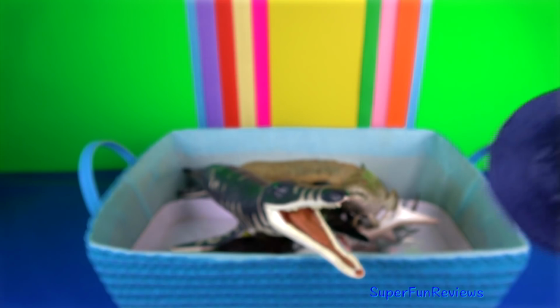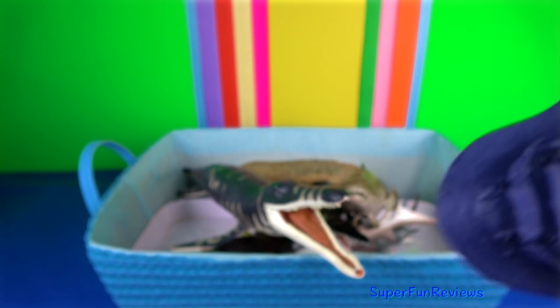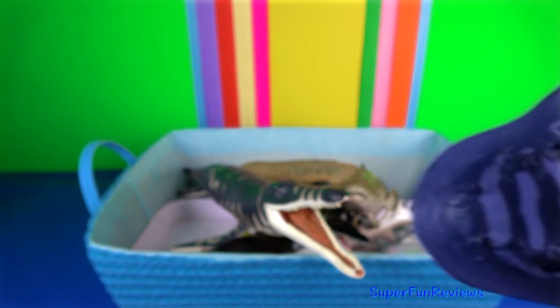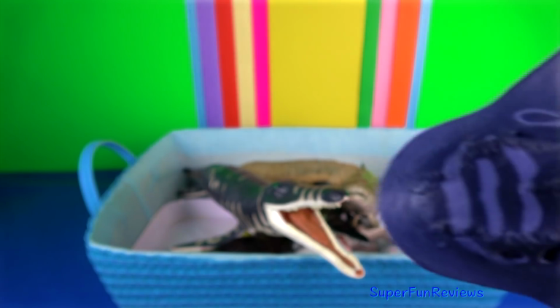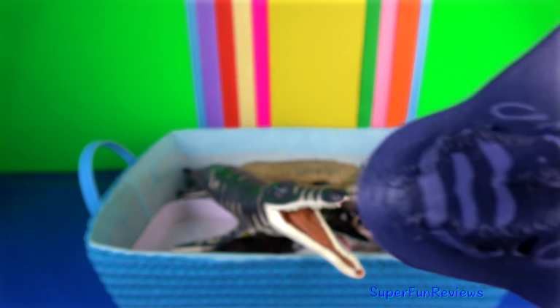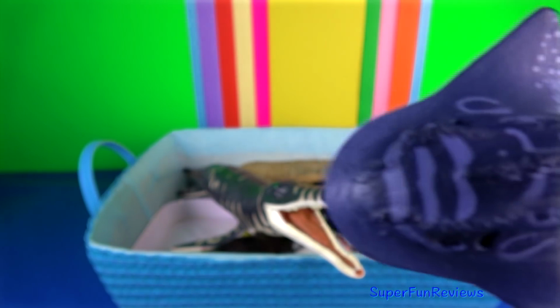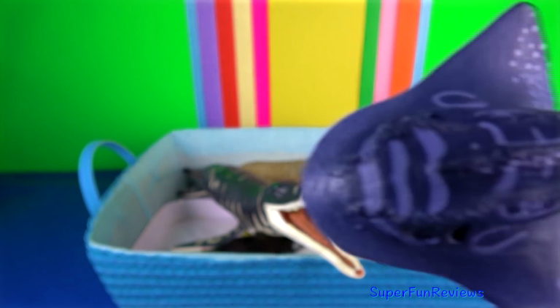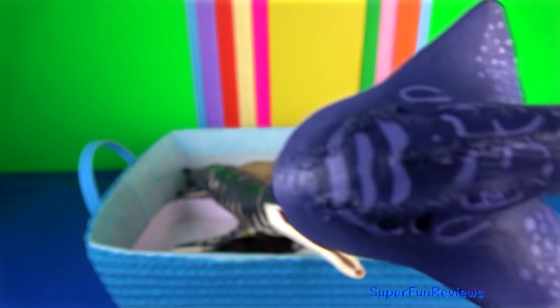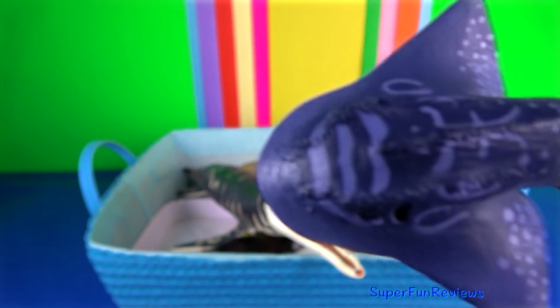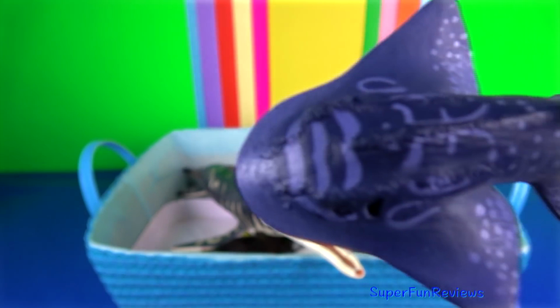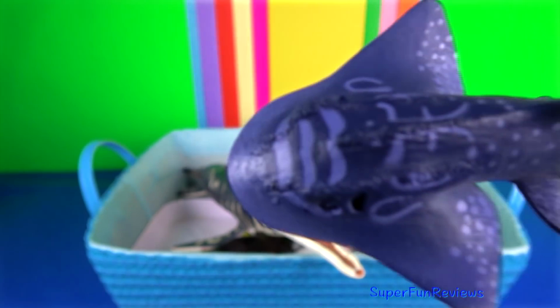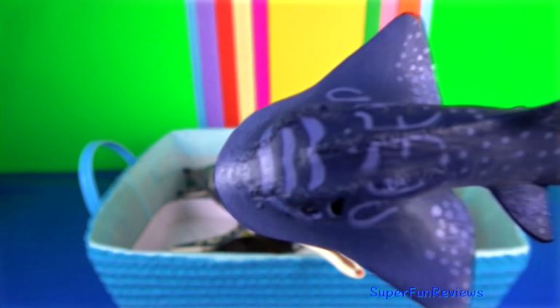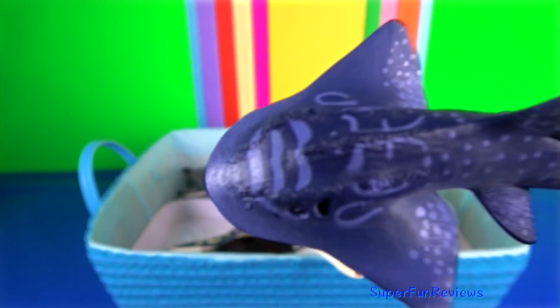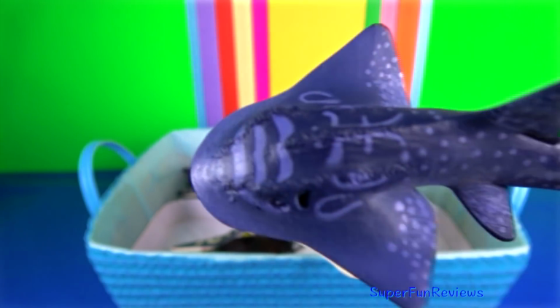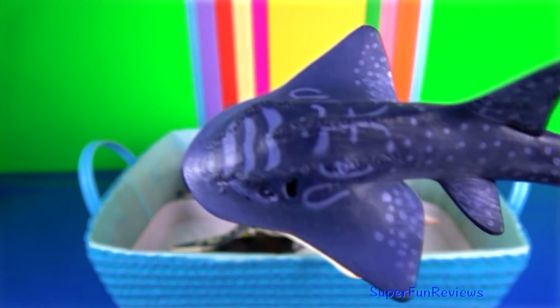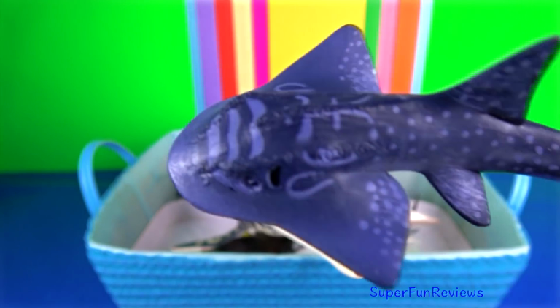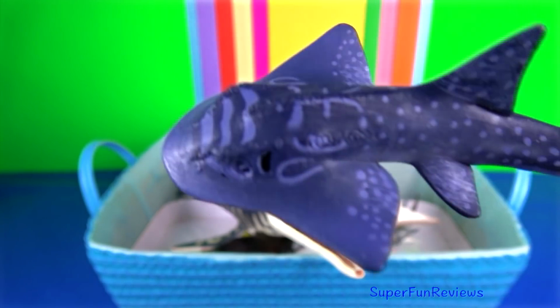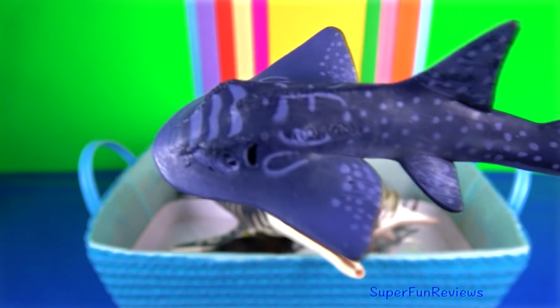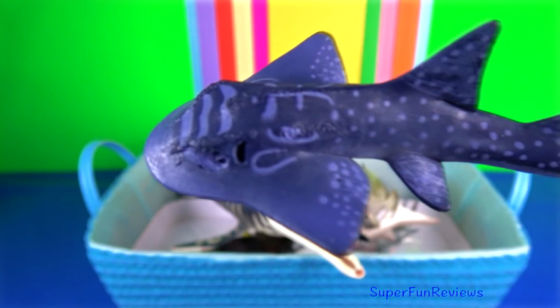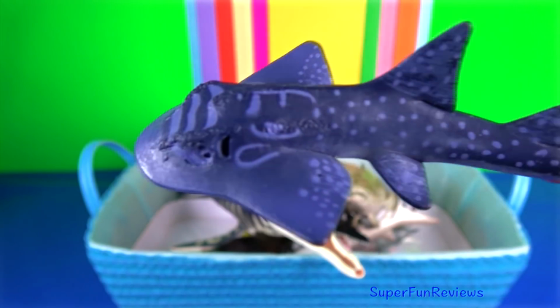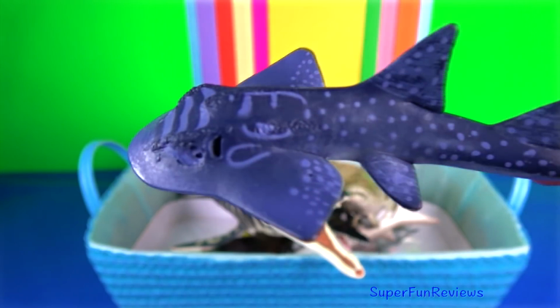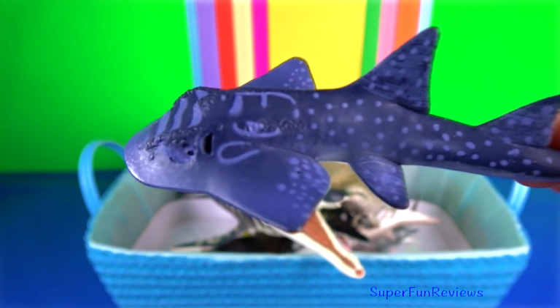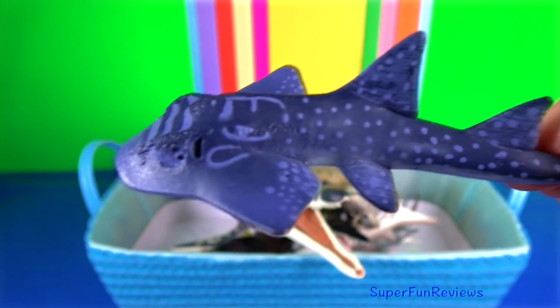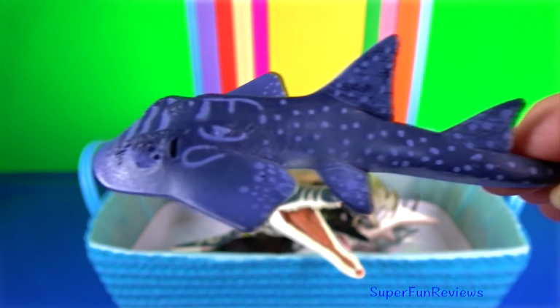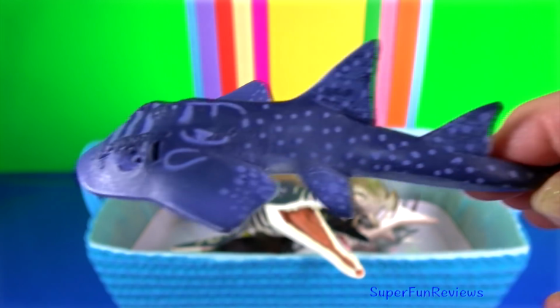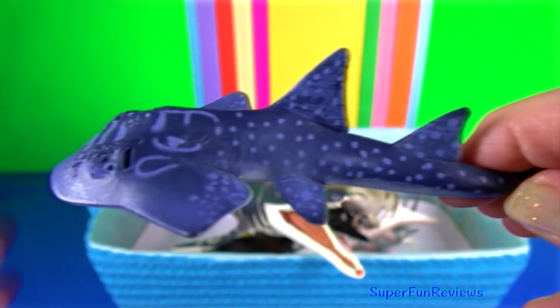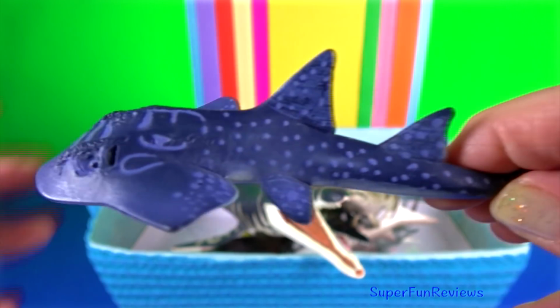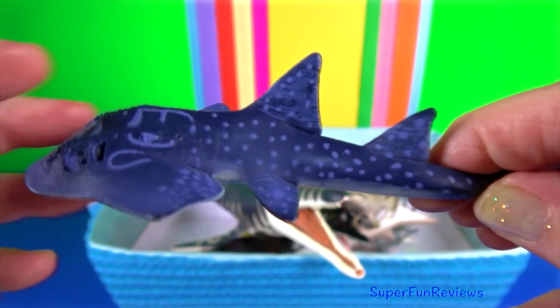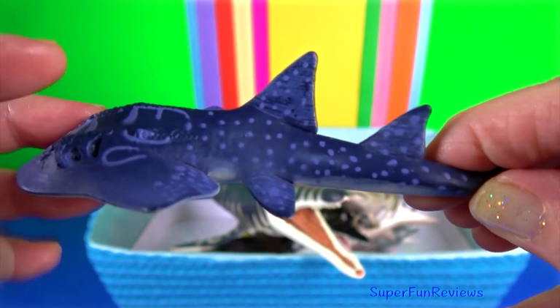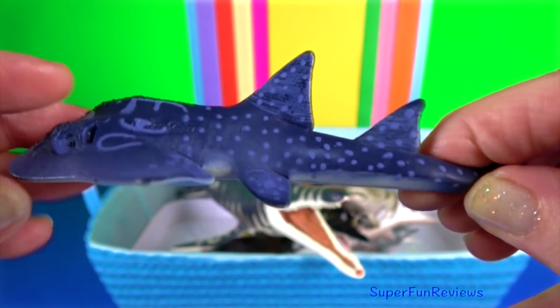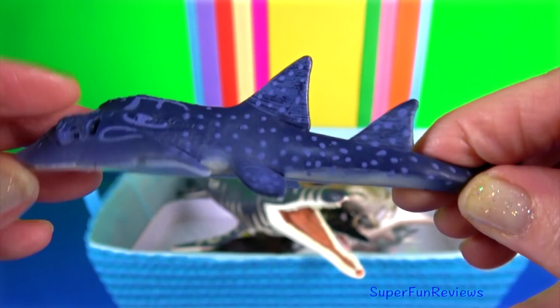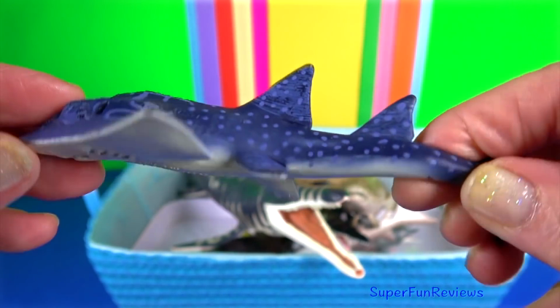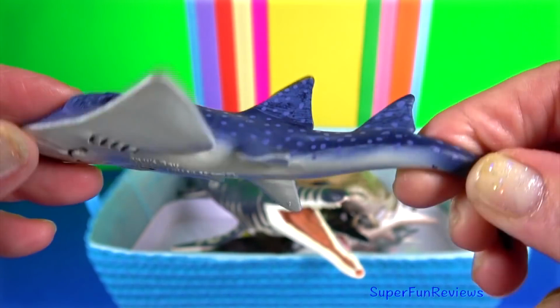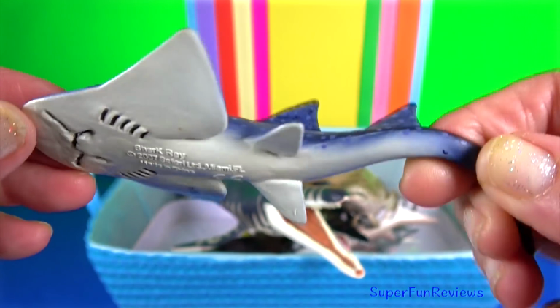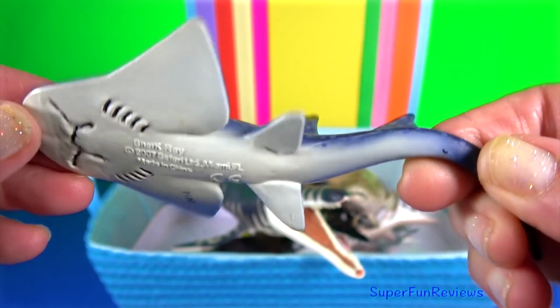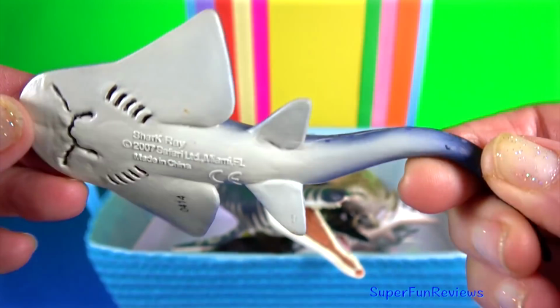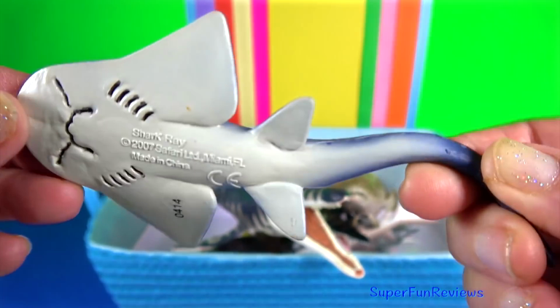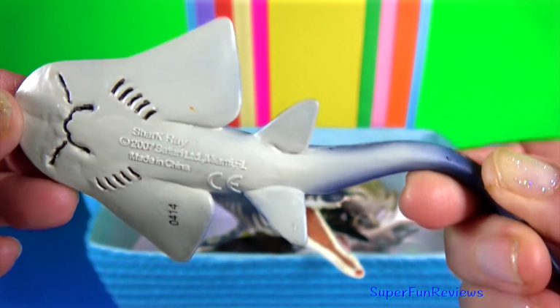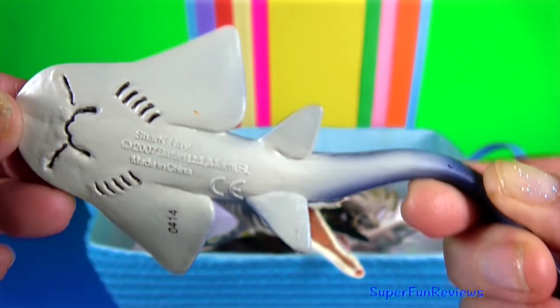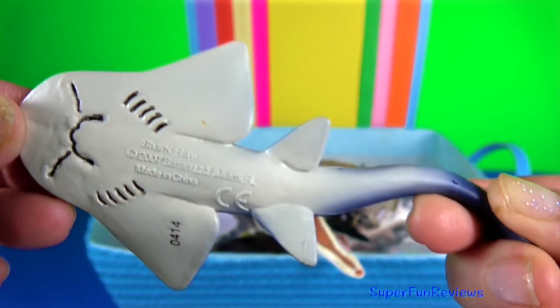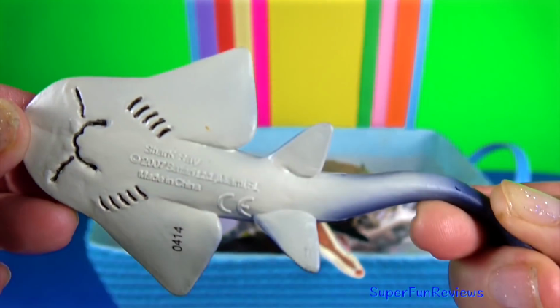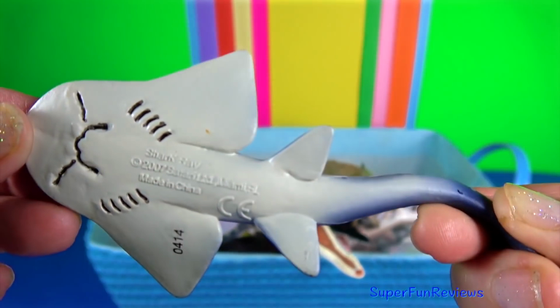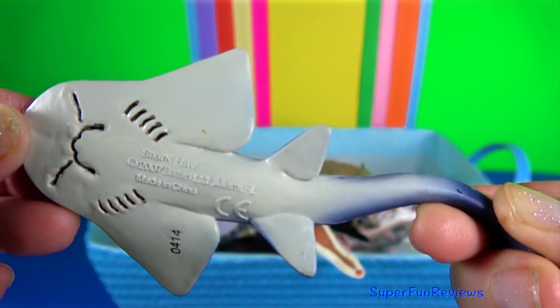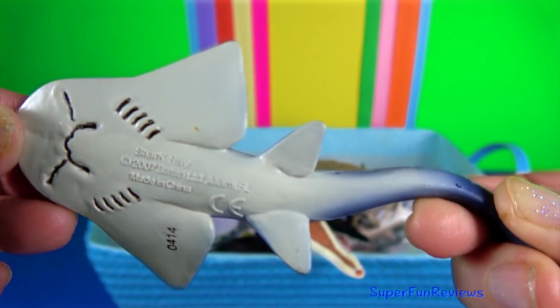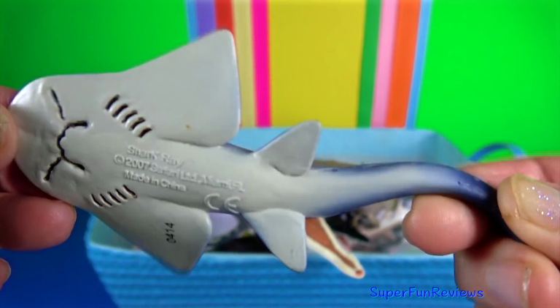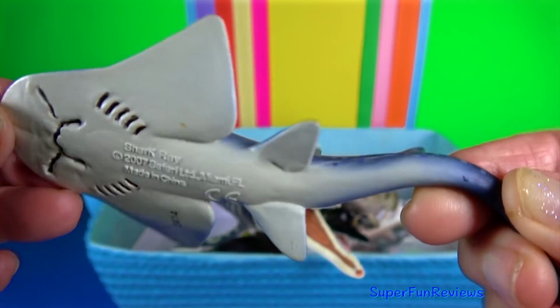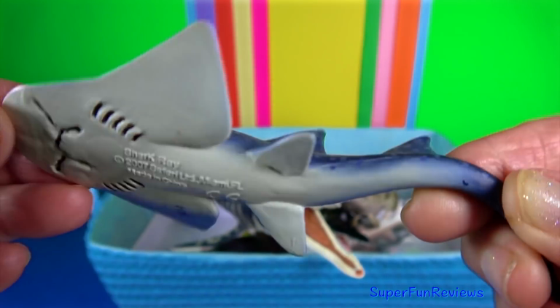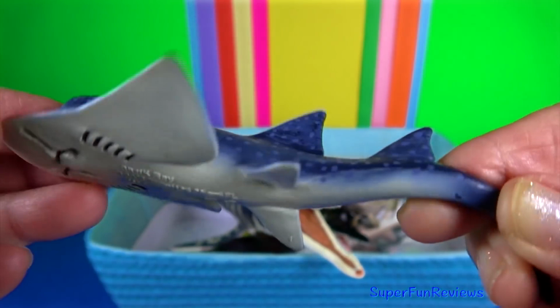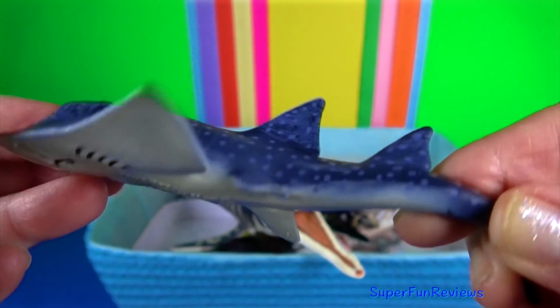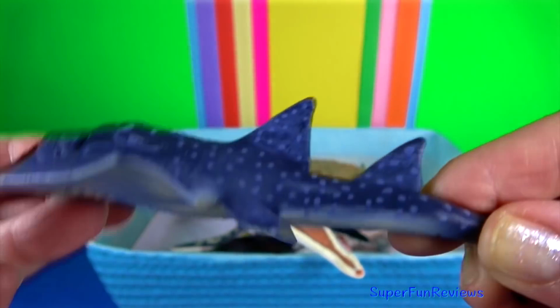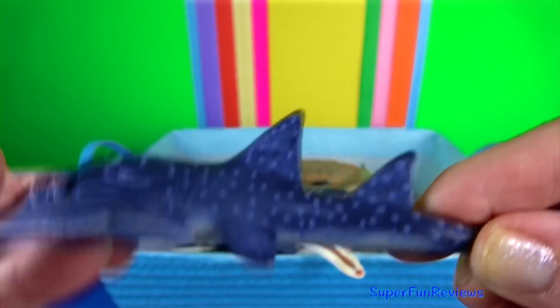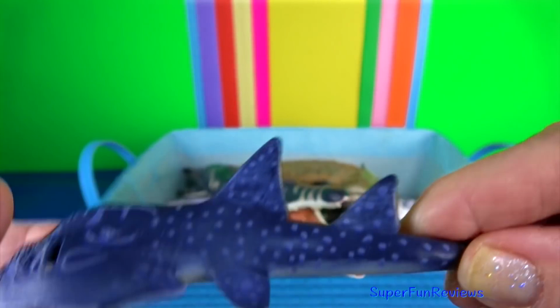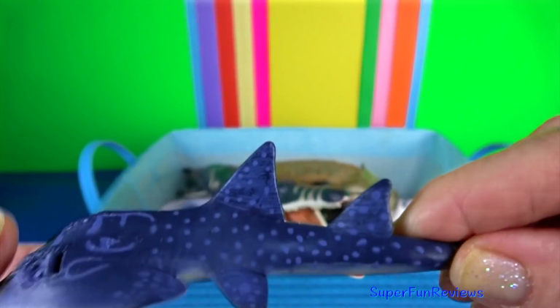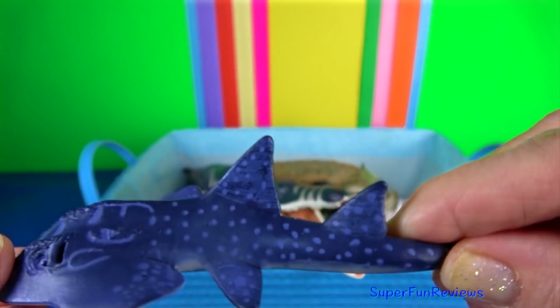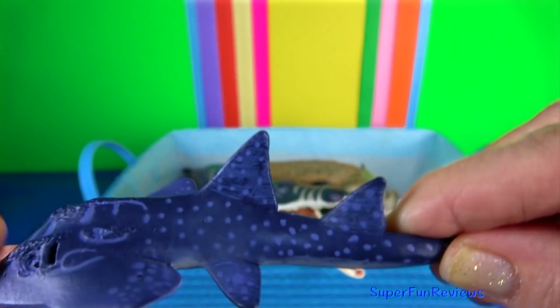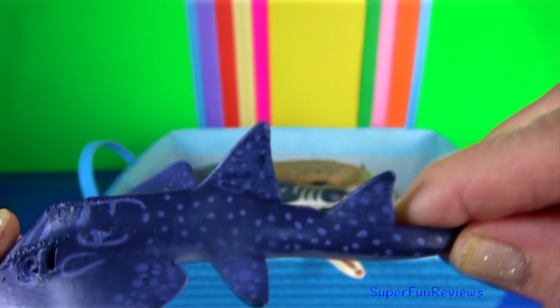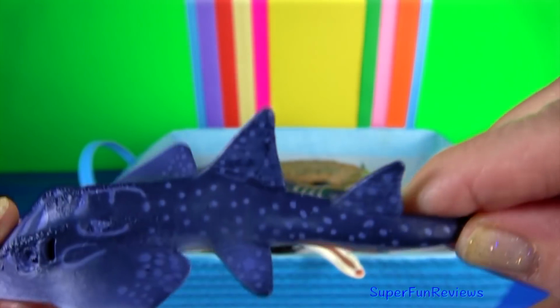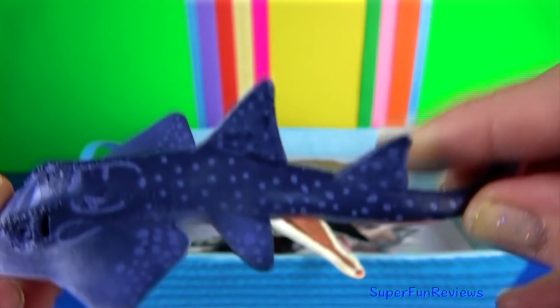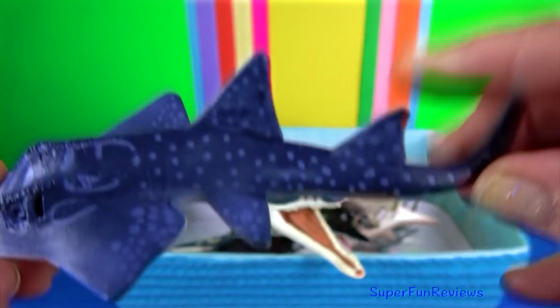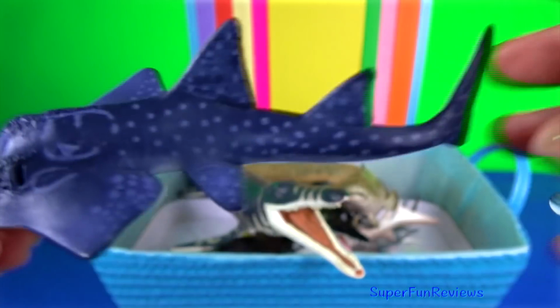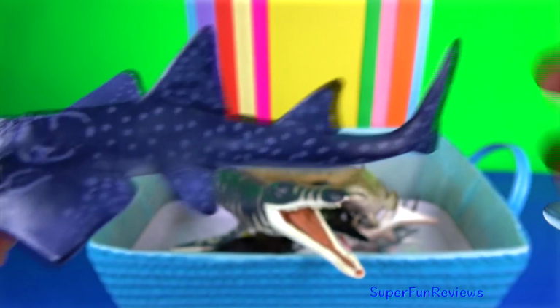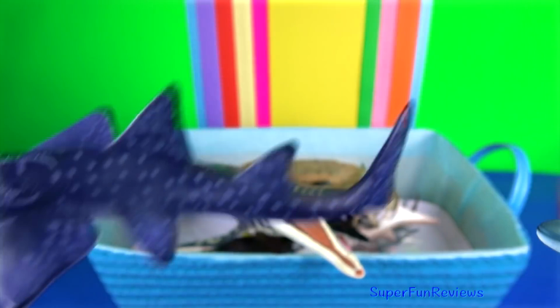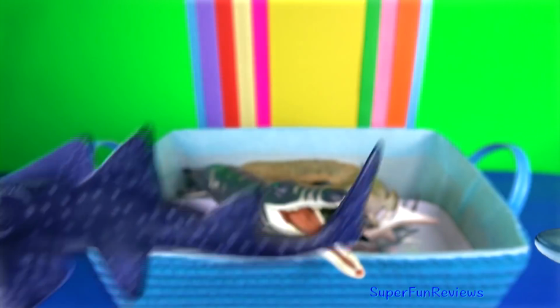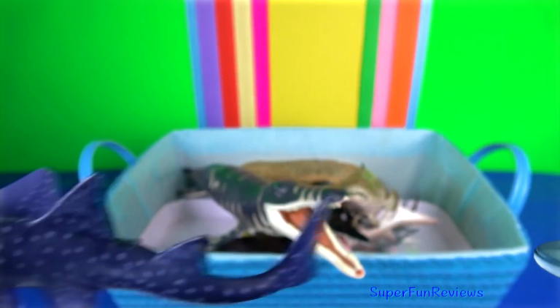Shark ray, also known as bowmouth guitarfish and mudskate.